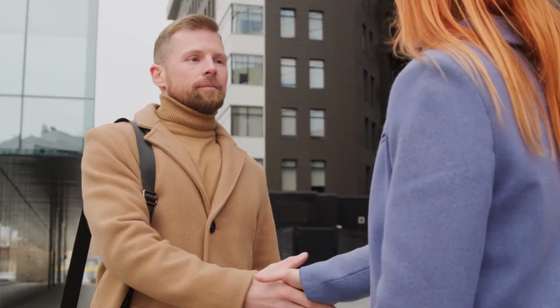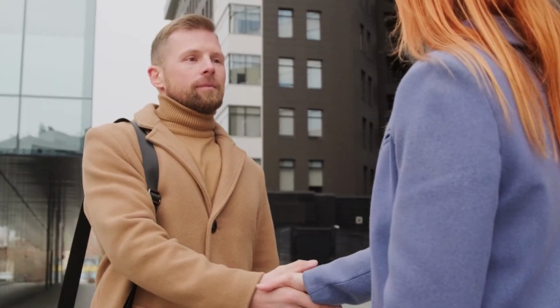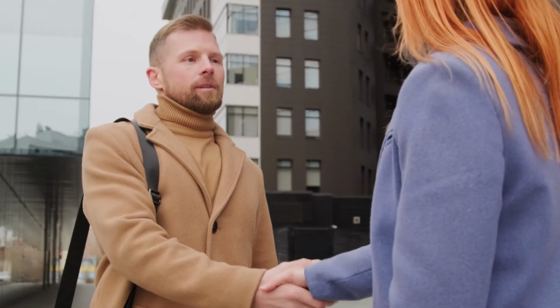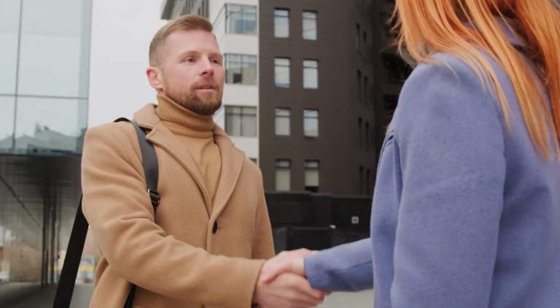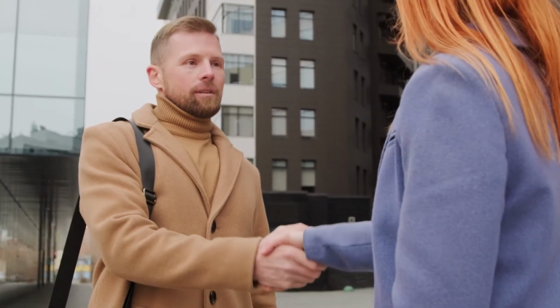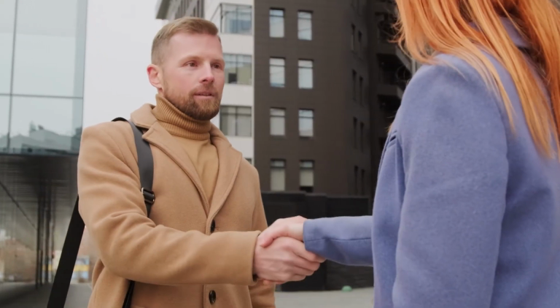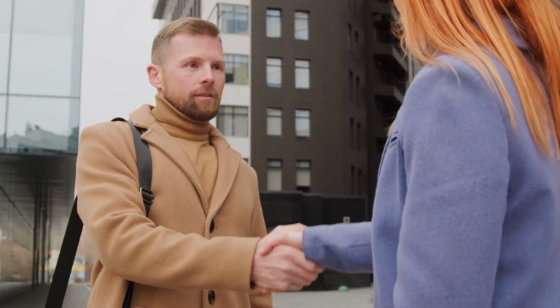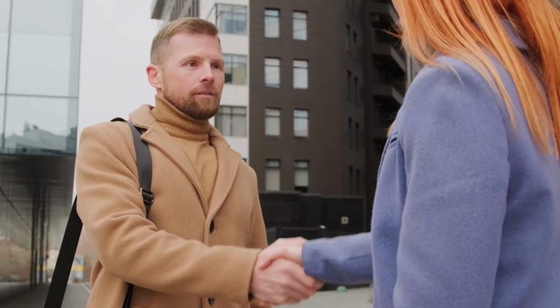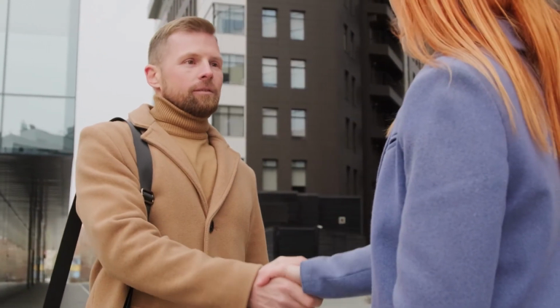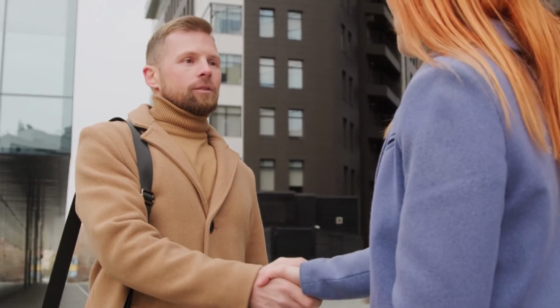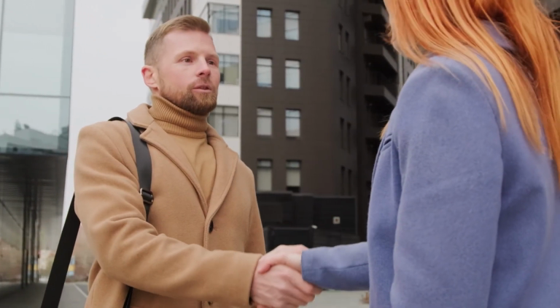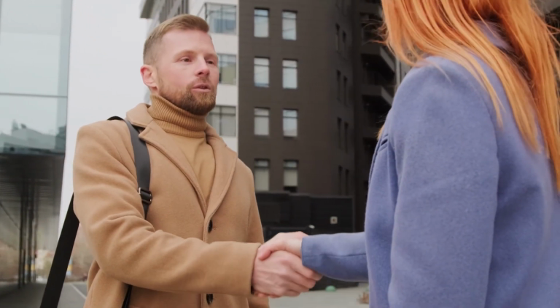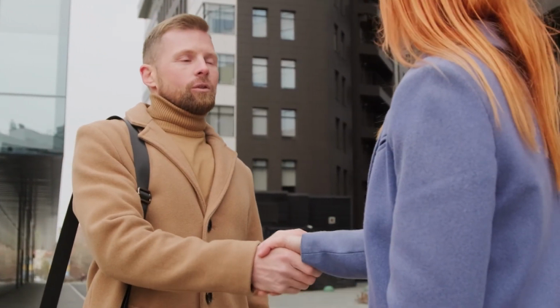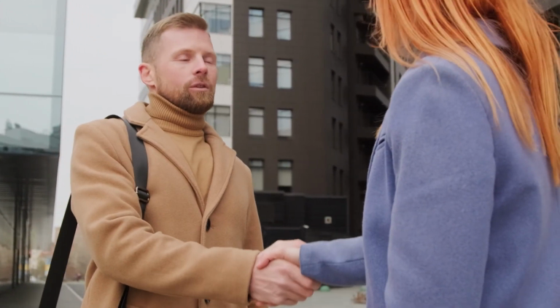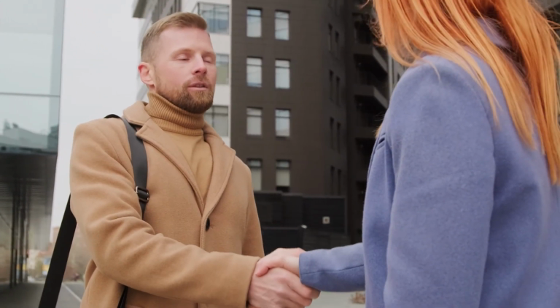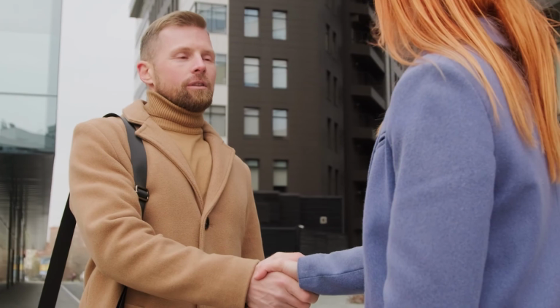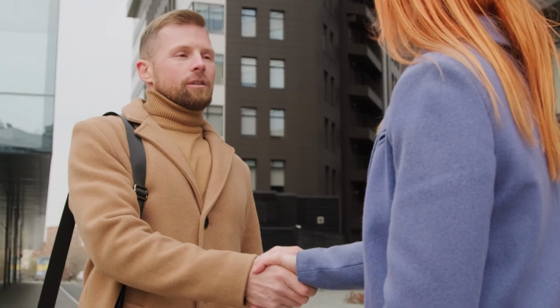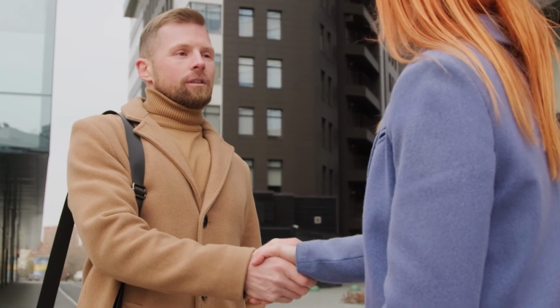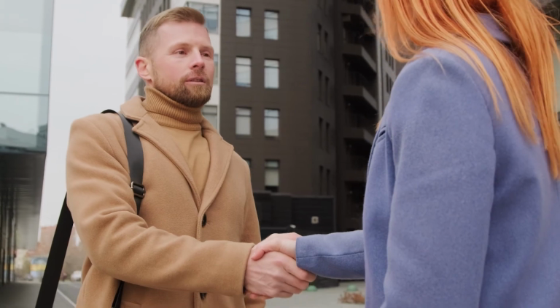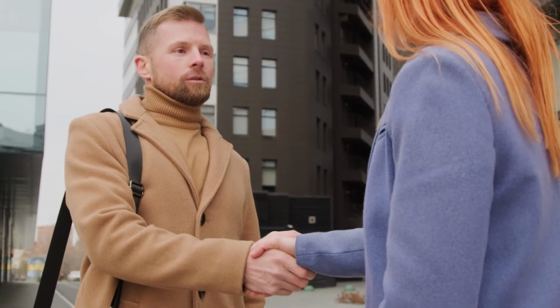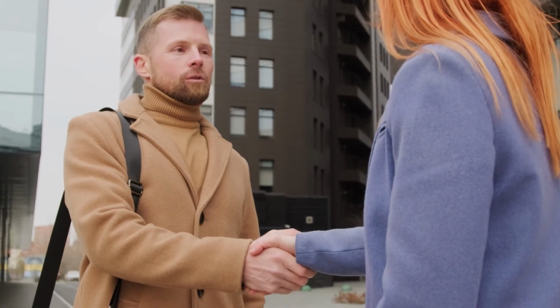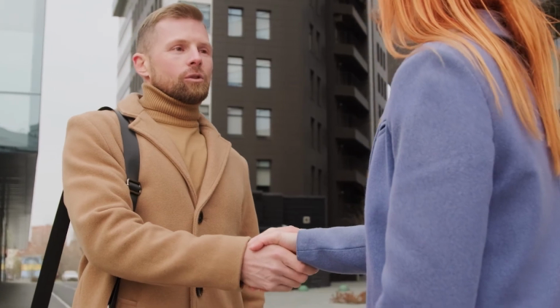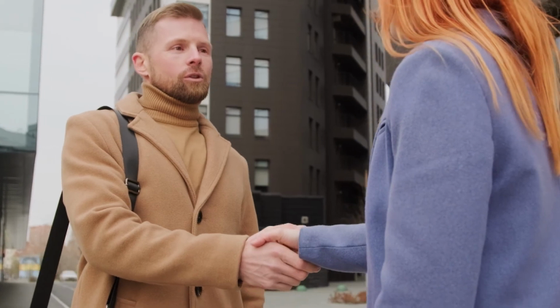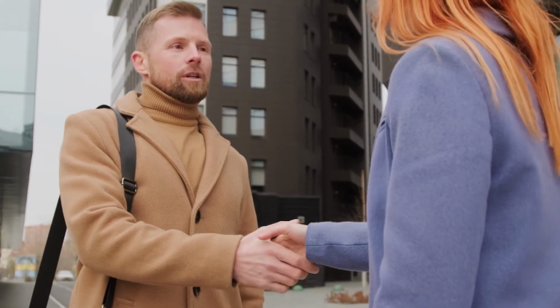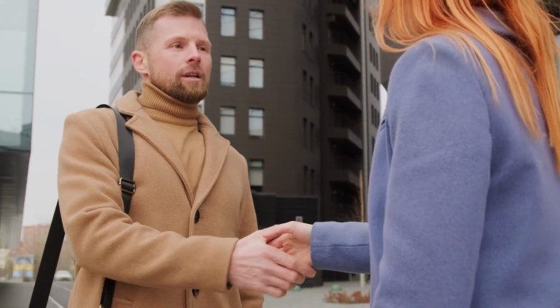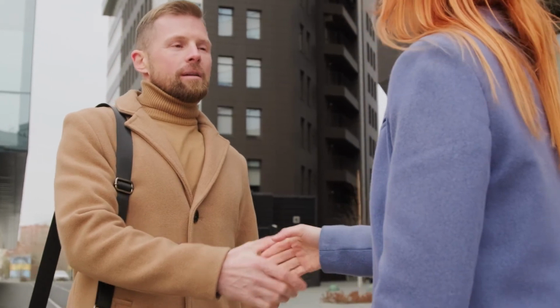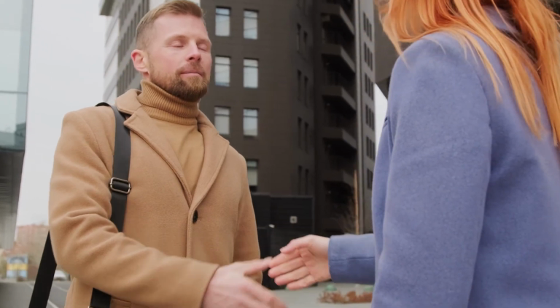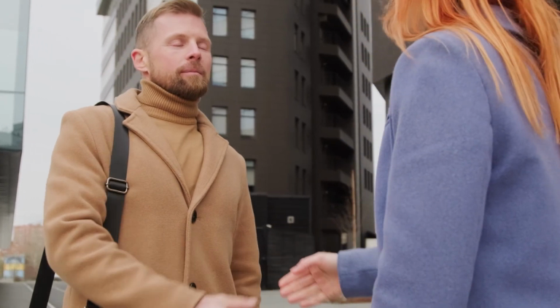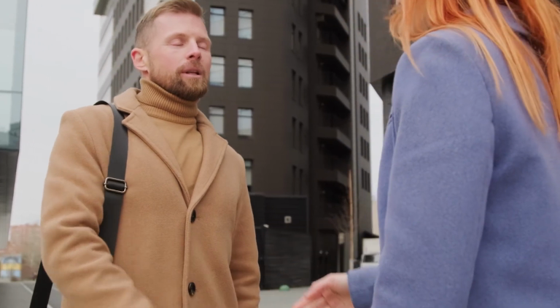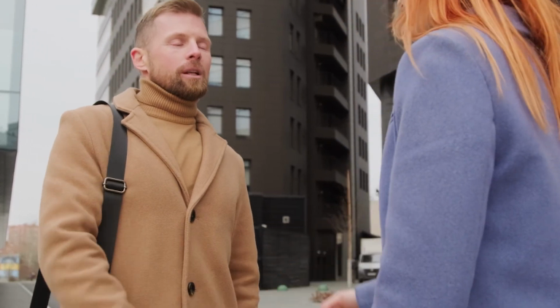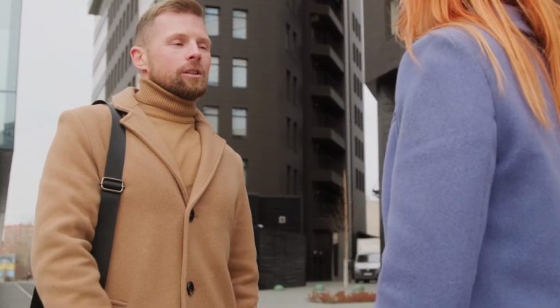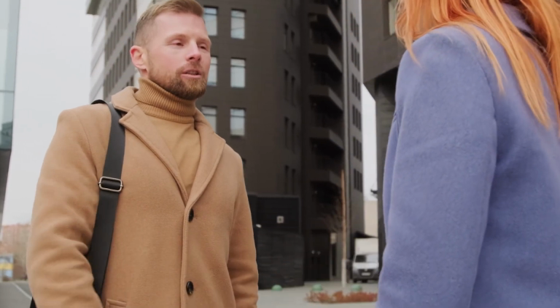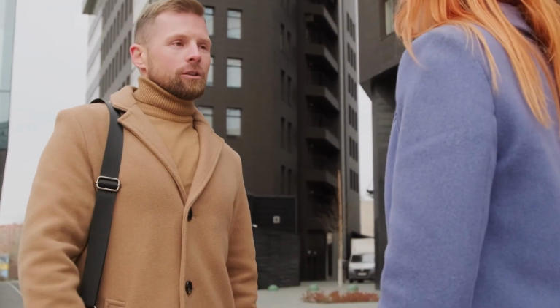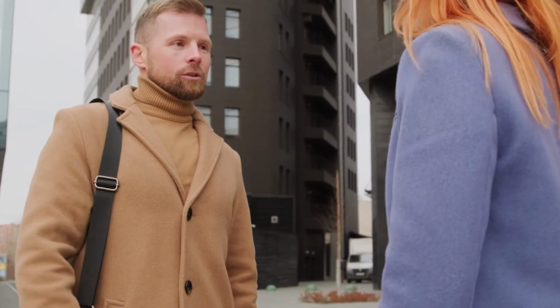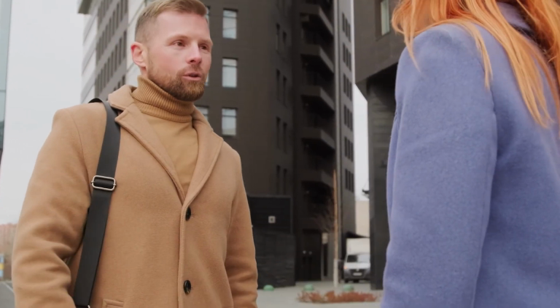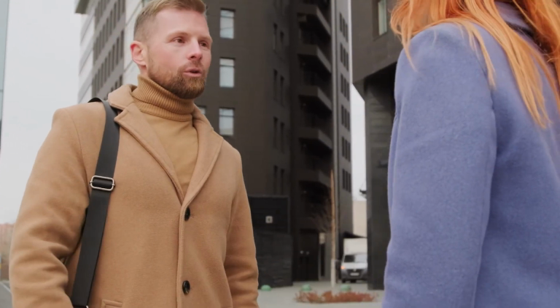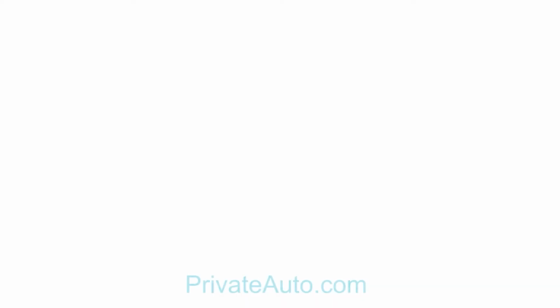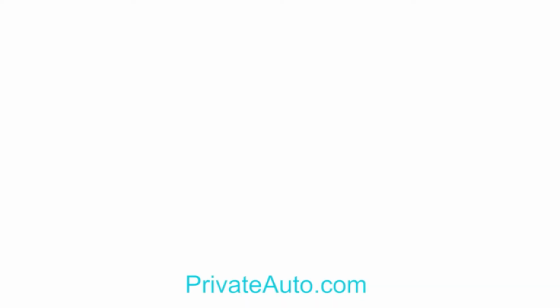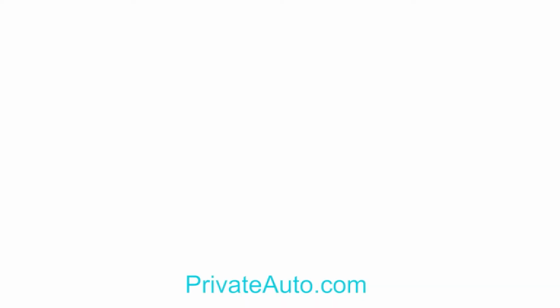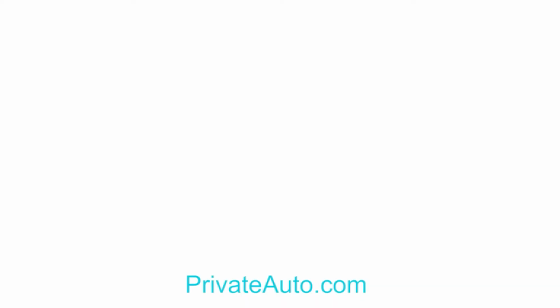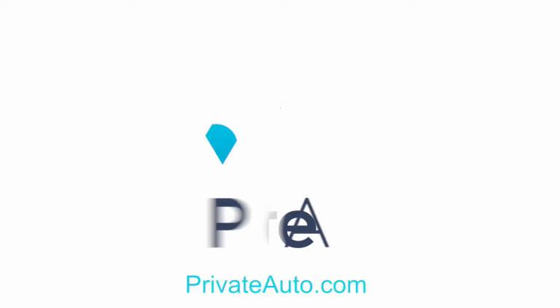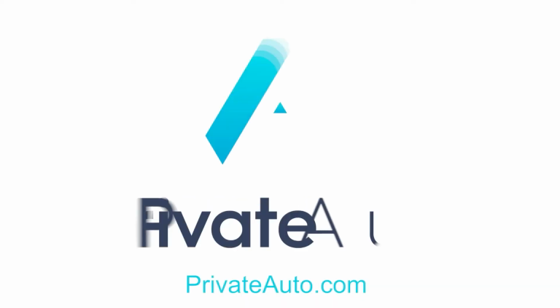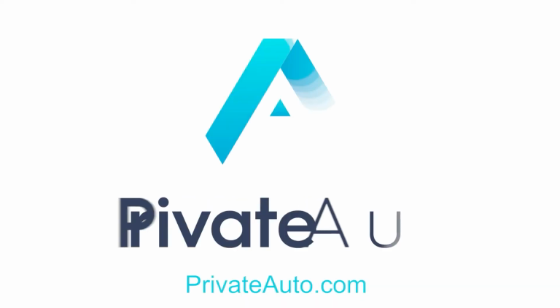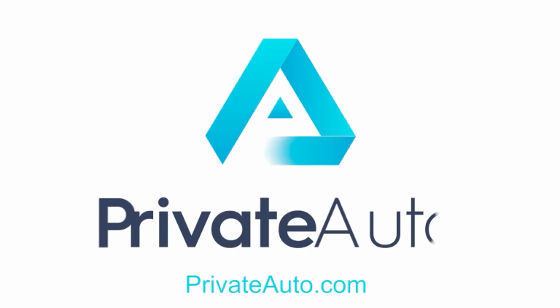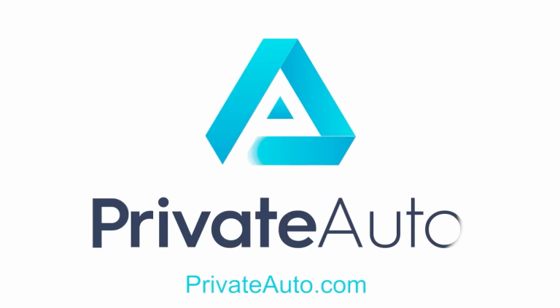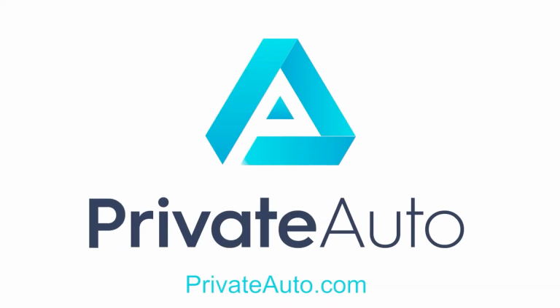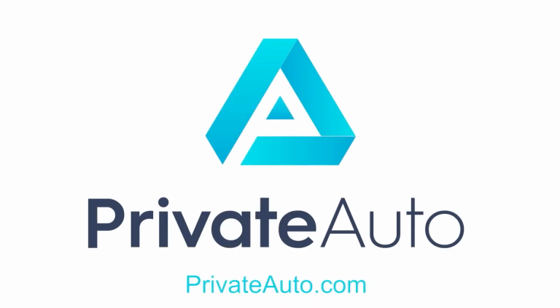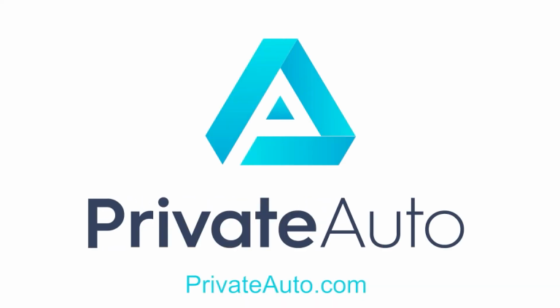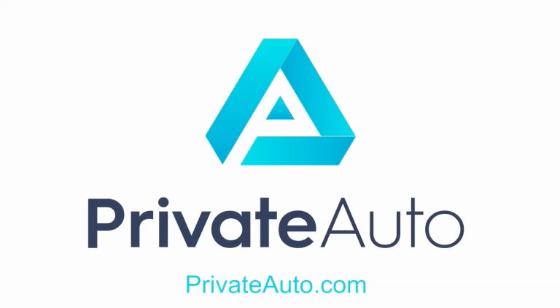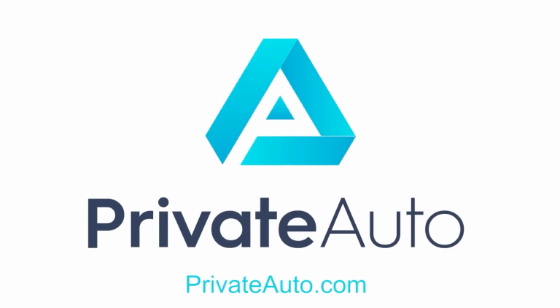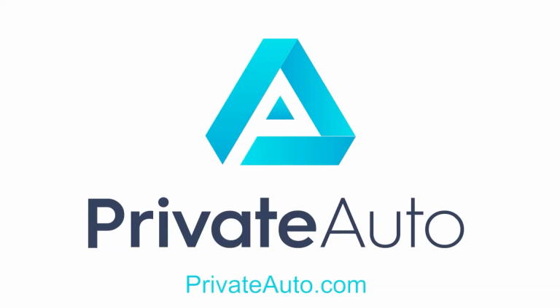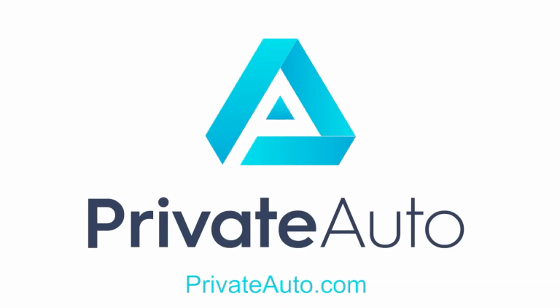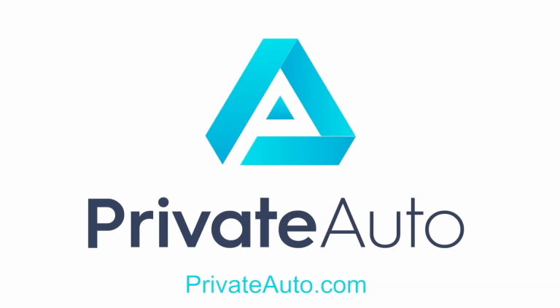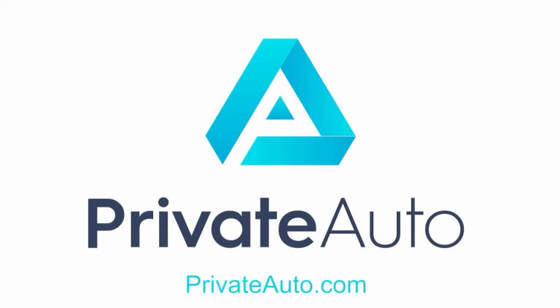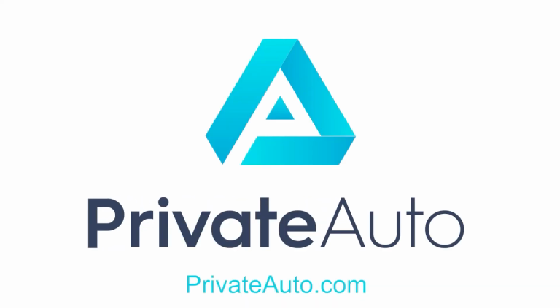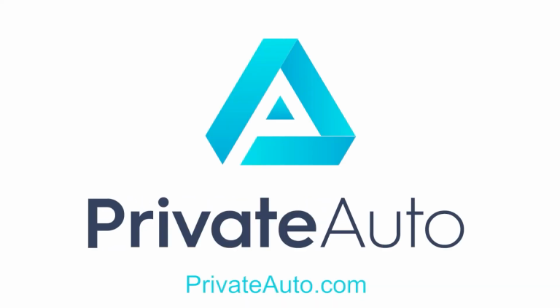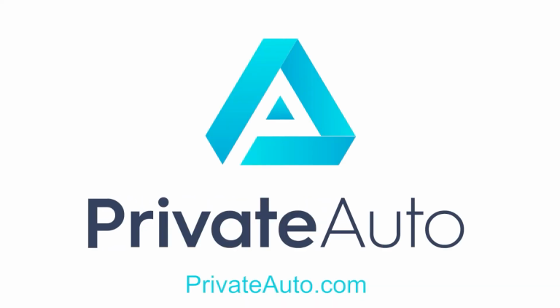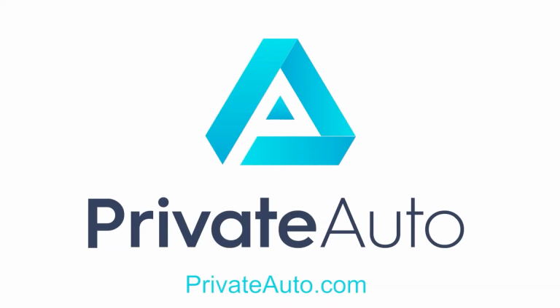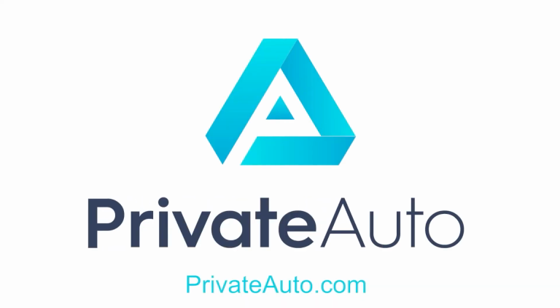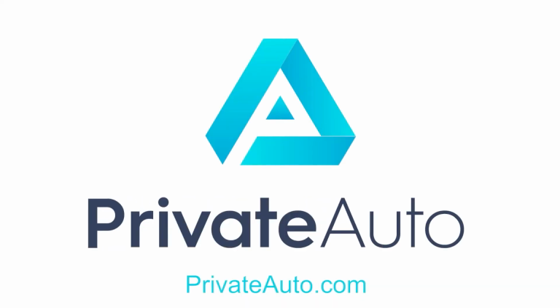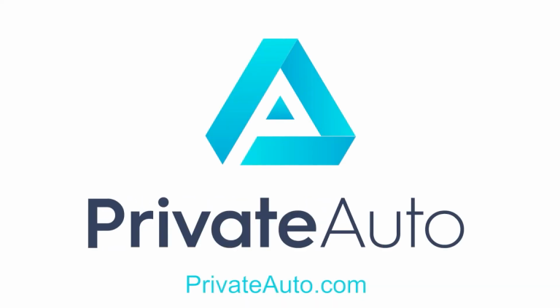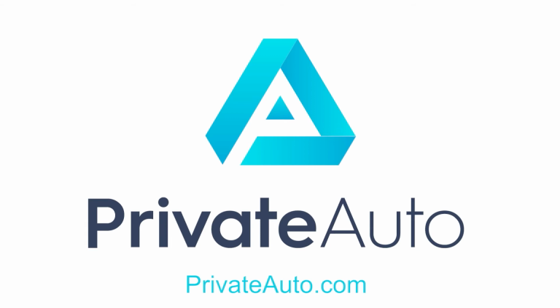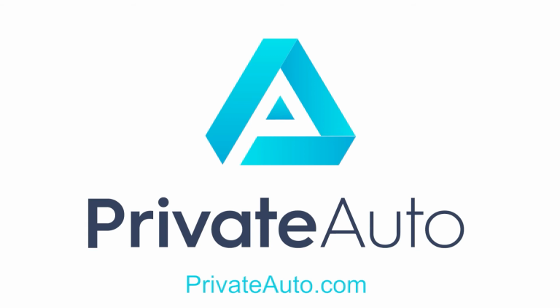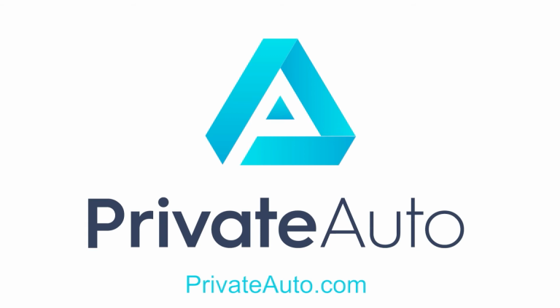If you're looking for a place to do most of this in one spot, you should check us out at privateauto.com.